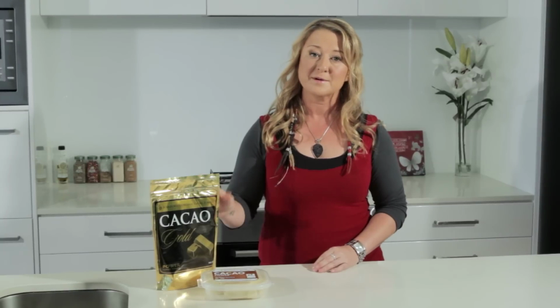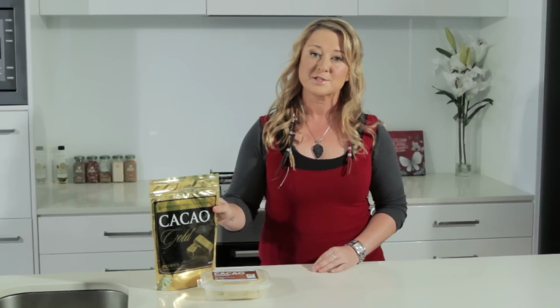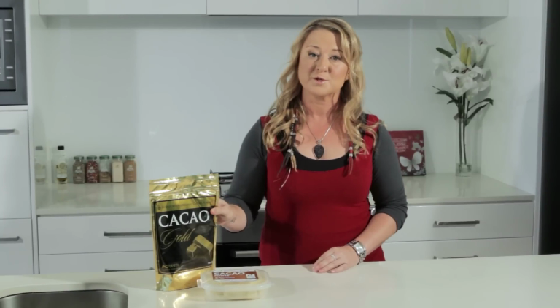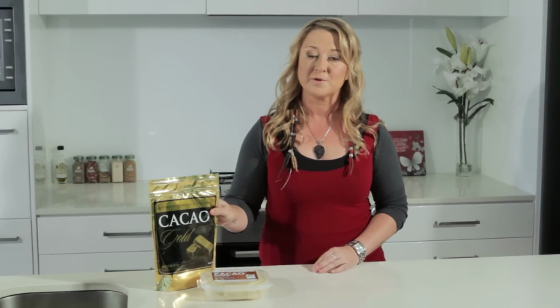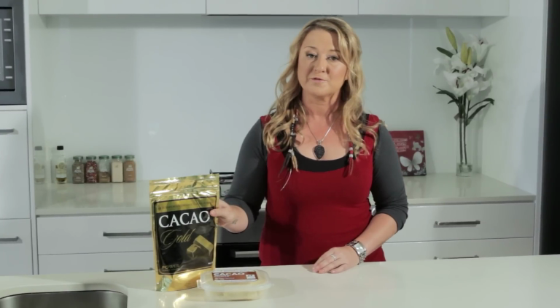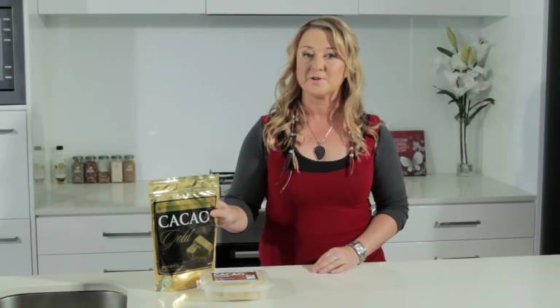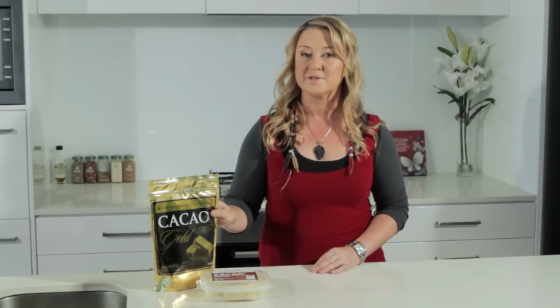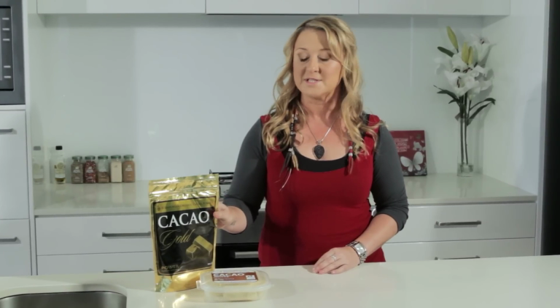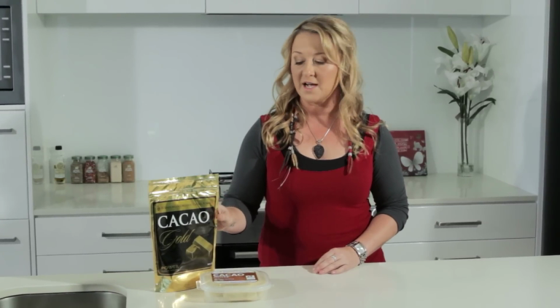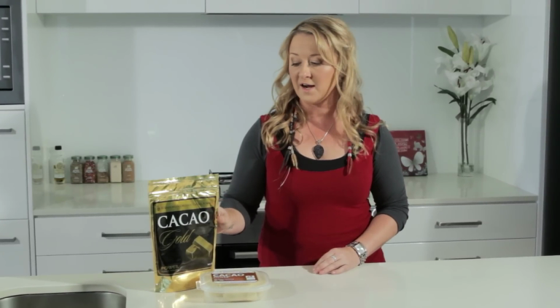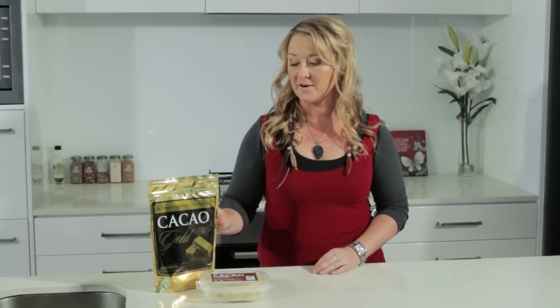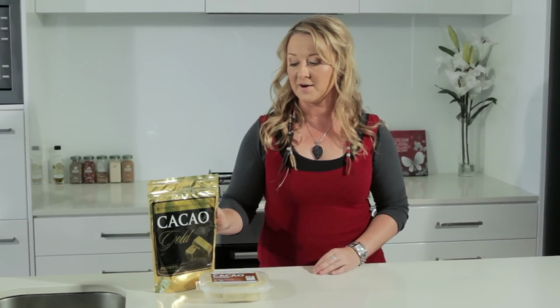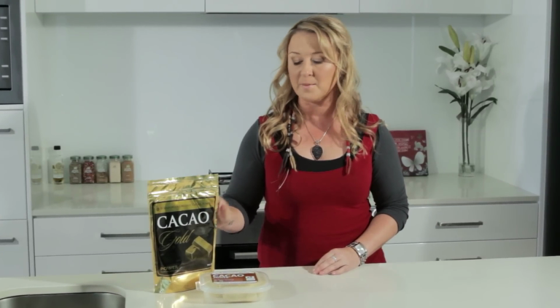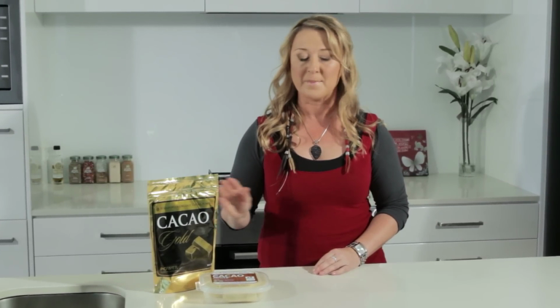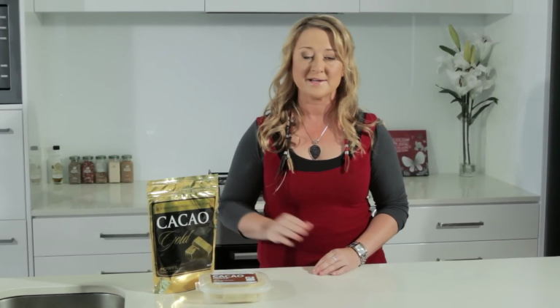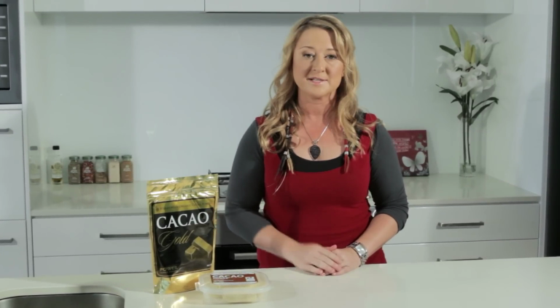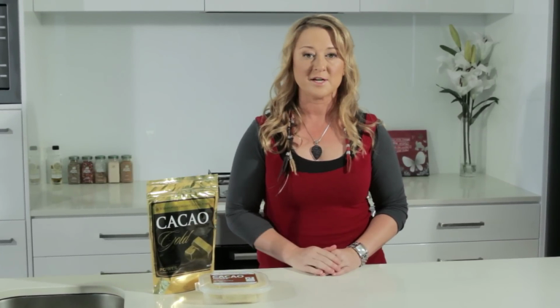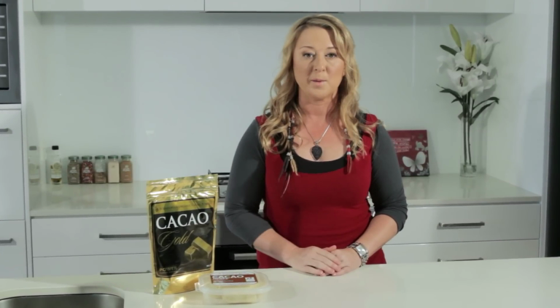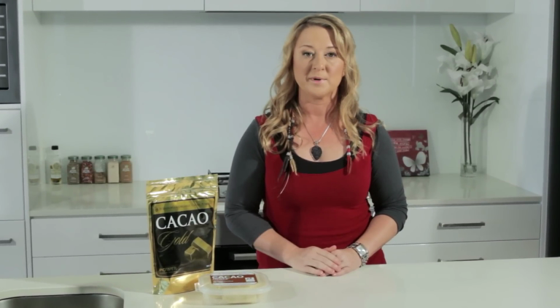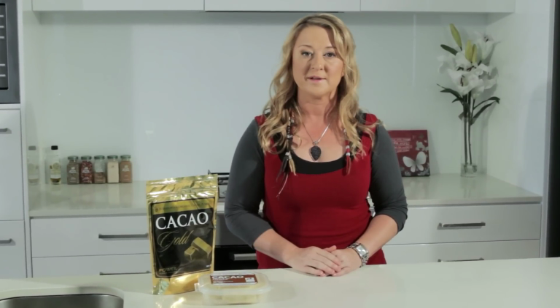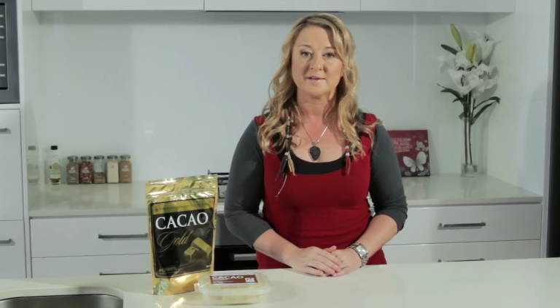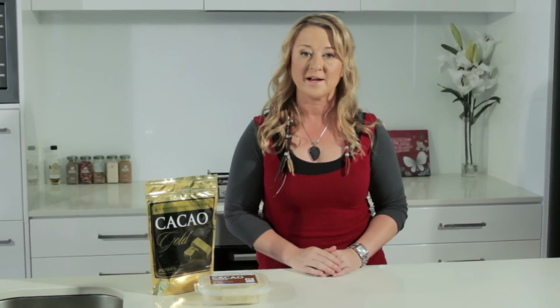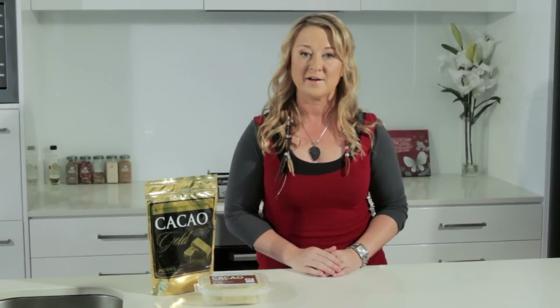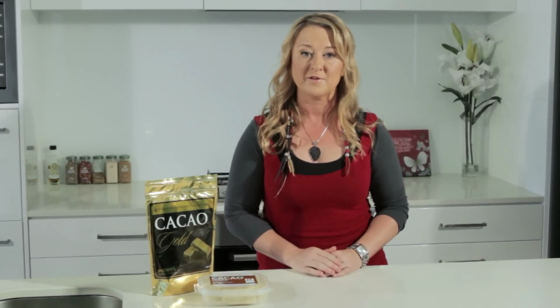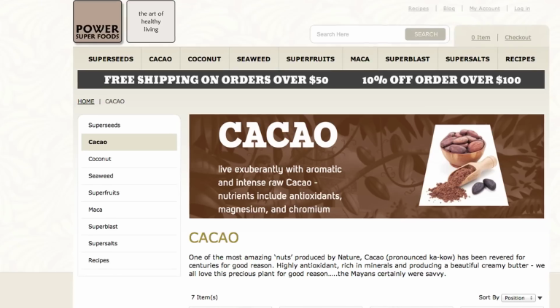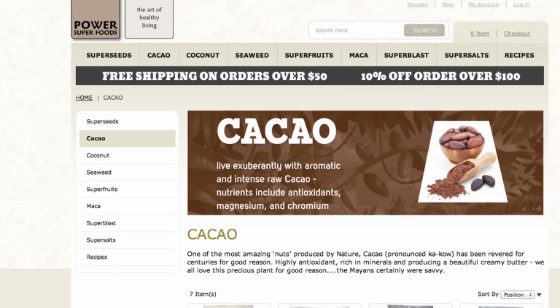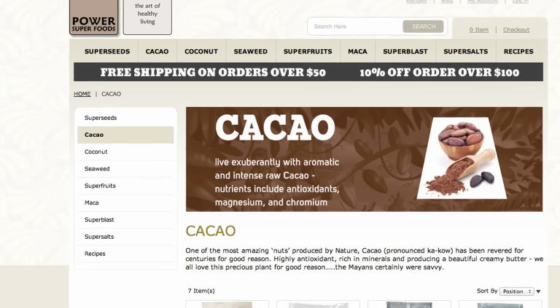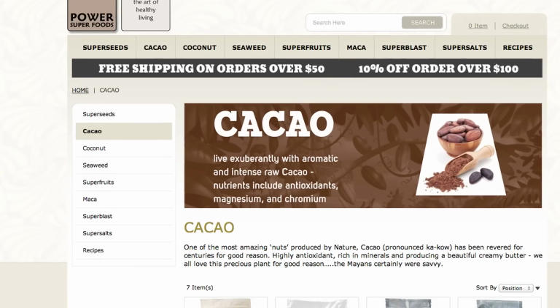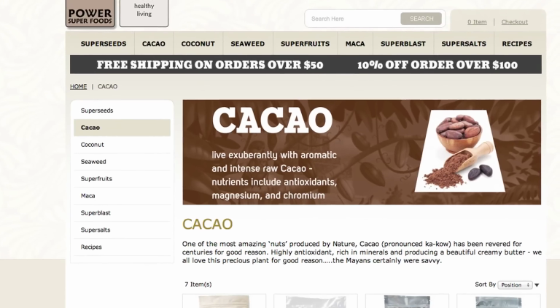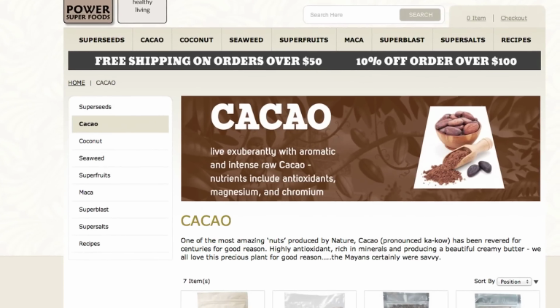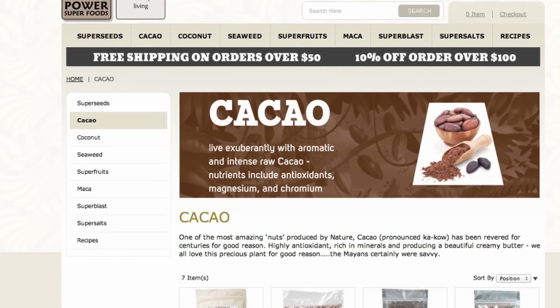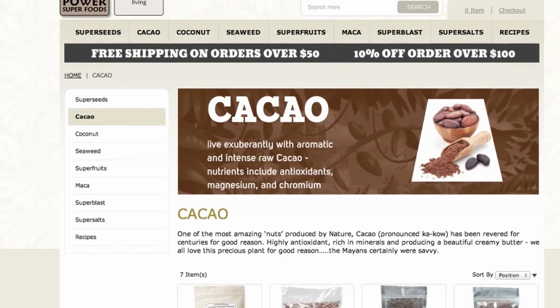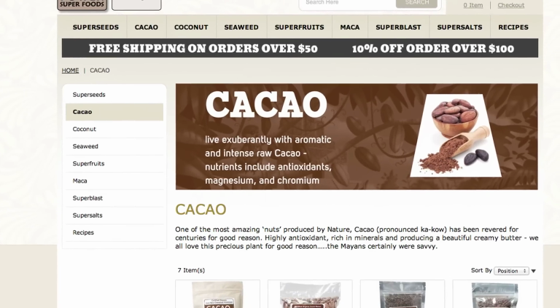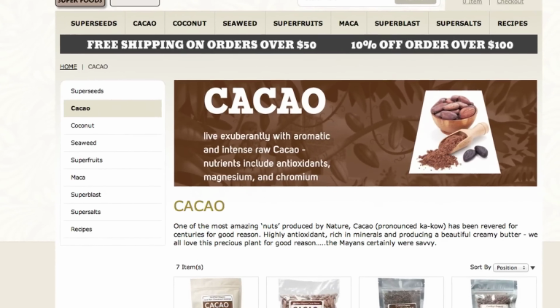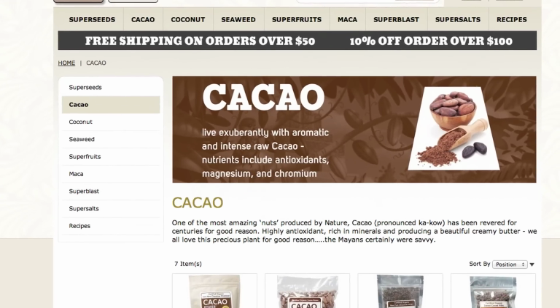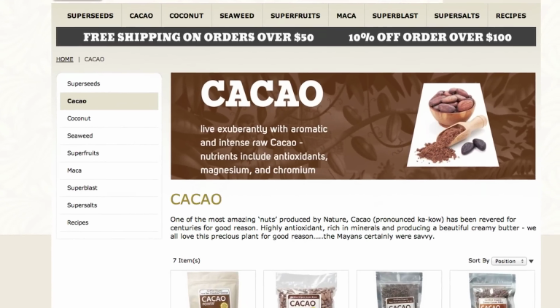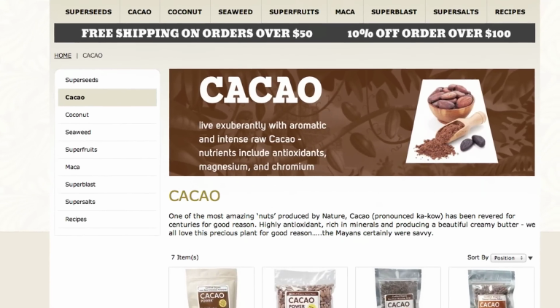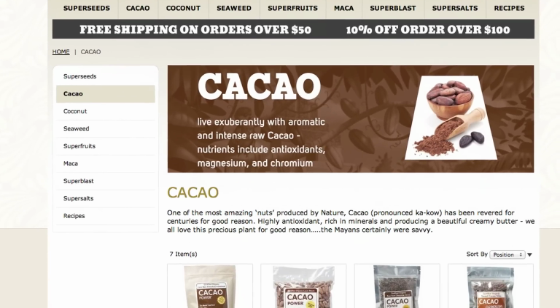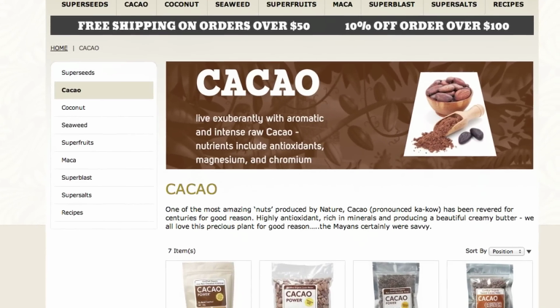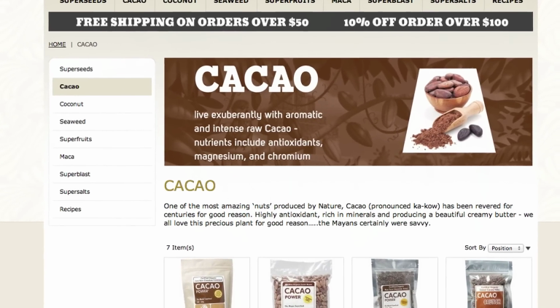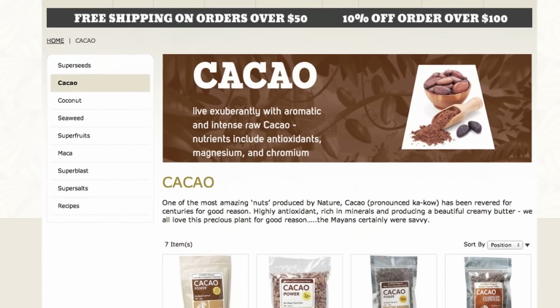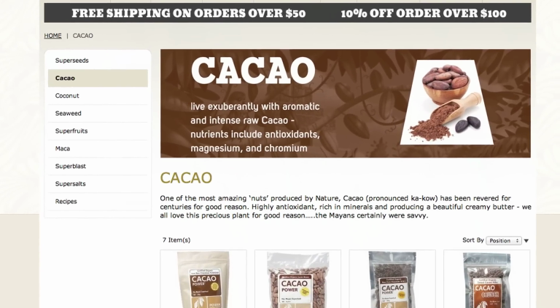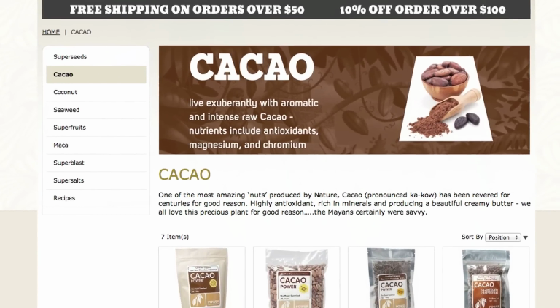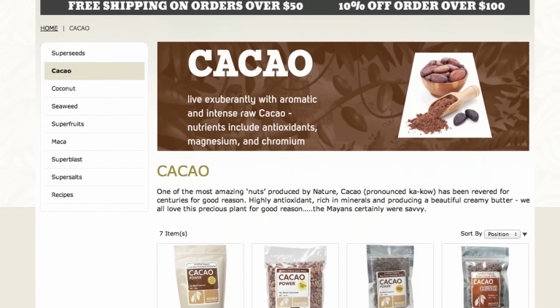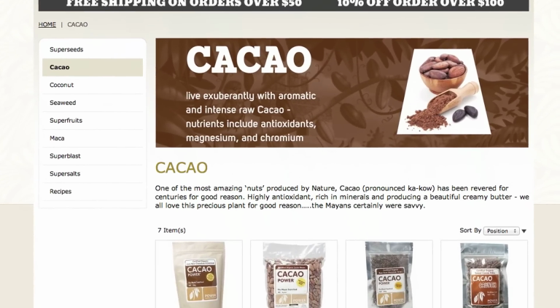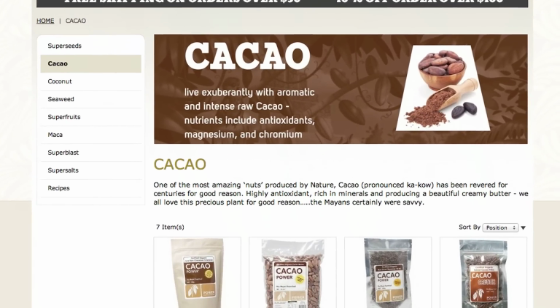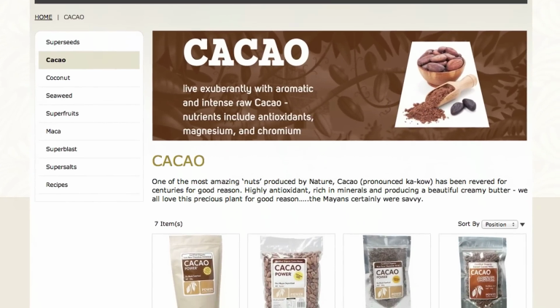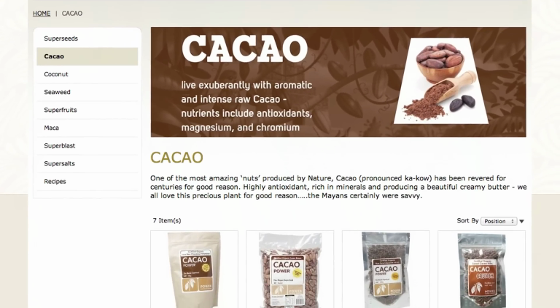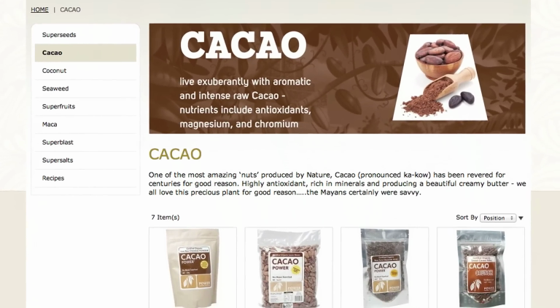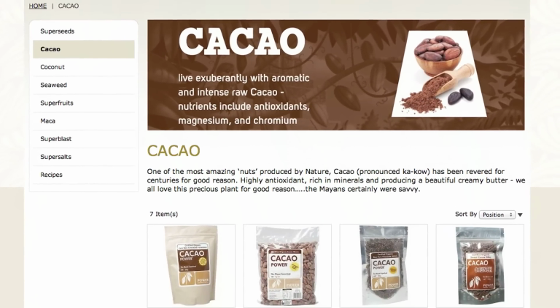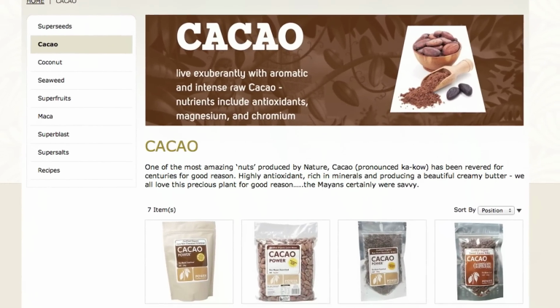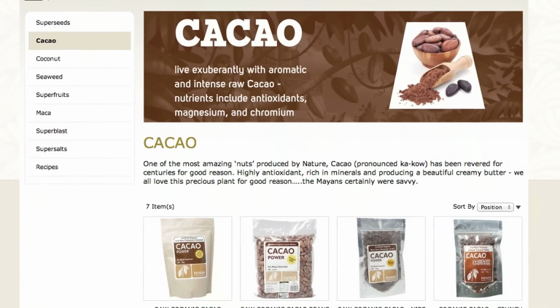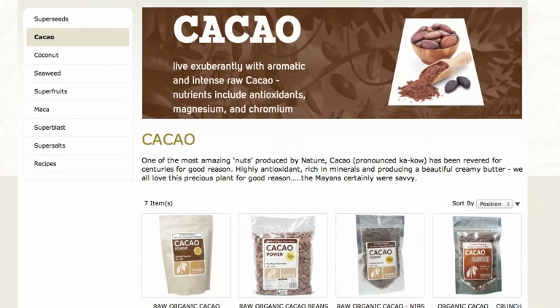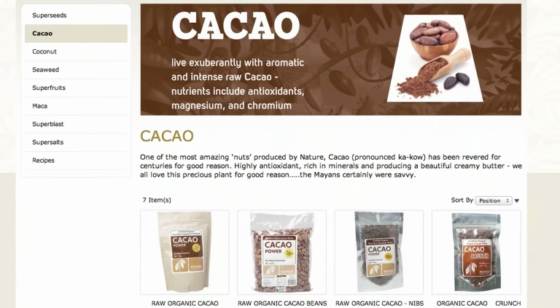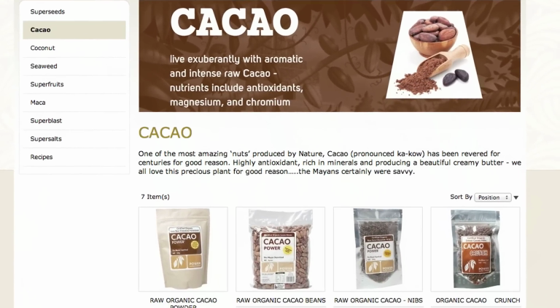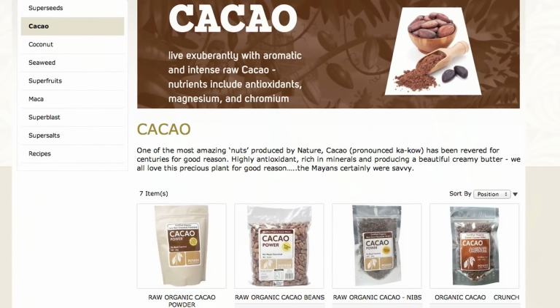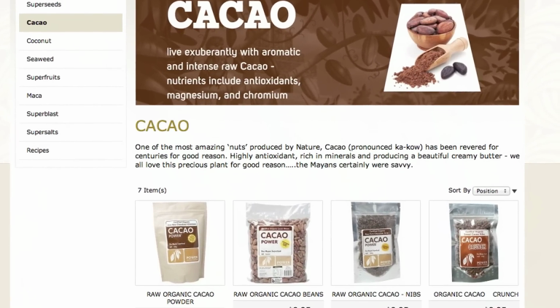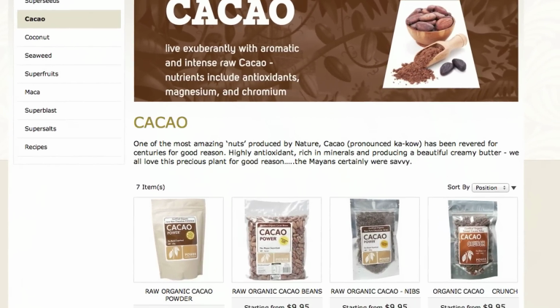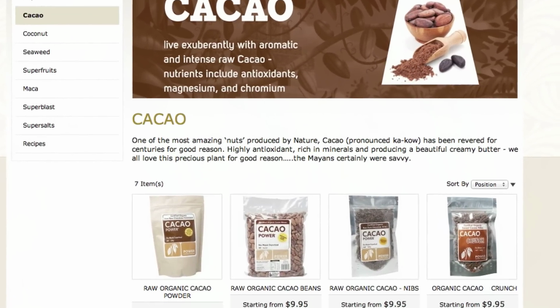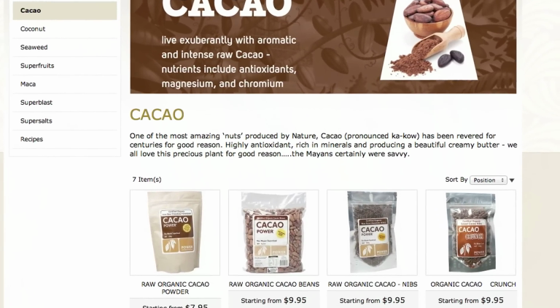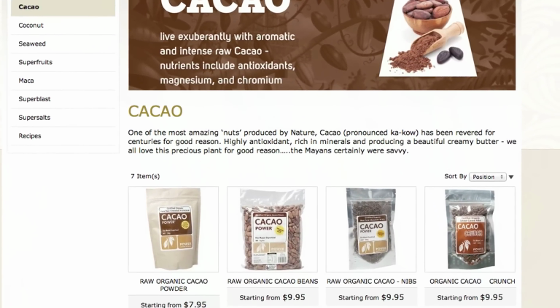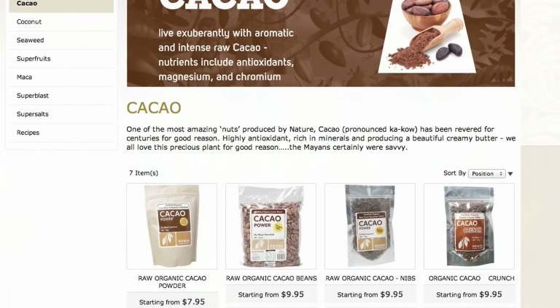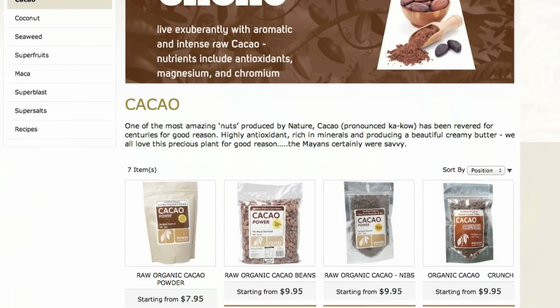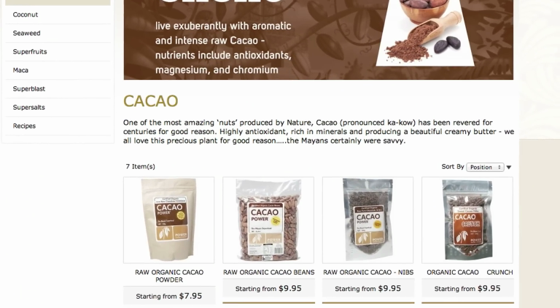Power Superfoods are an amazing company that have ethically produced, sustainably sourced, fair trade superfood products.